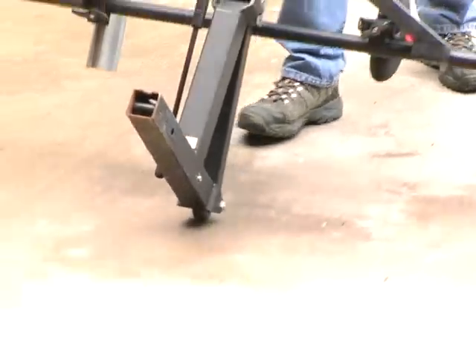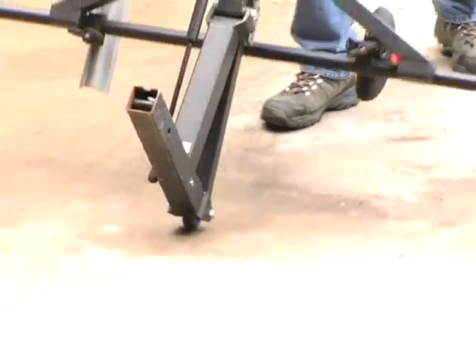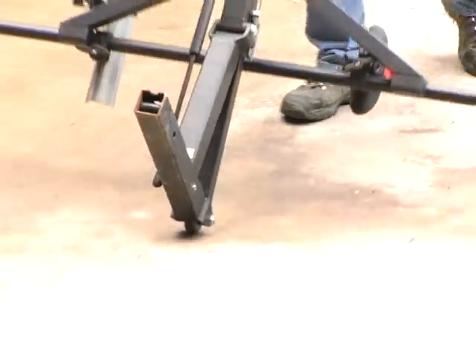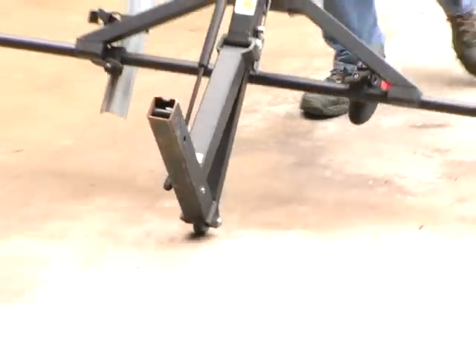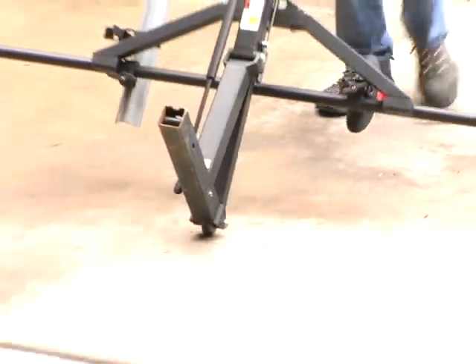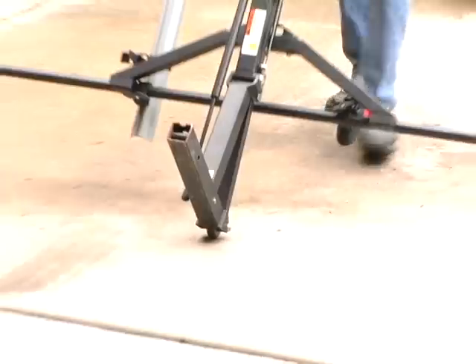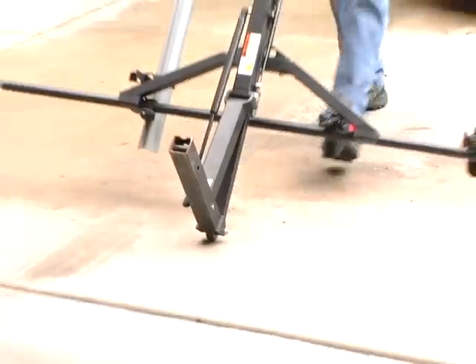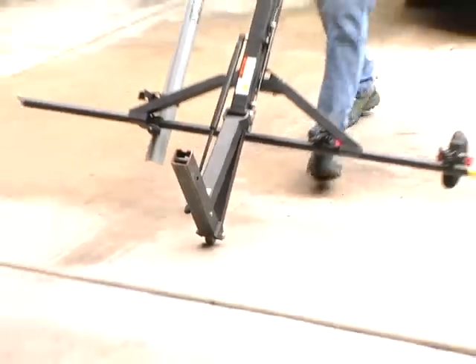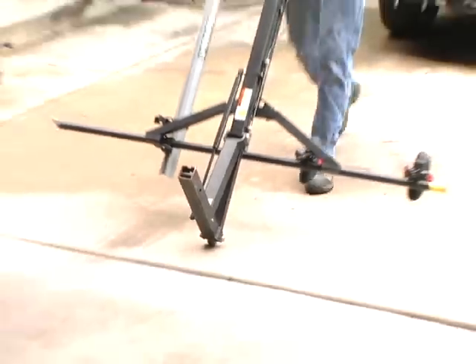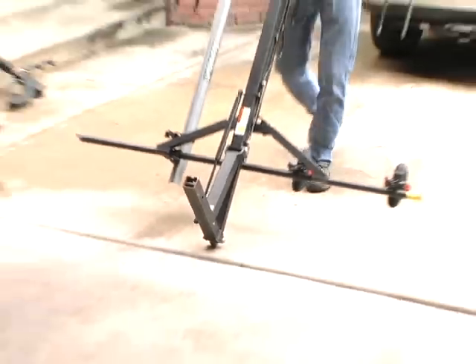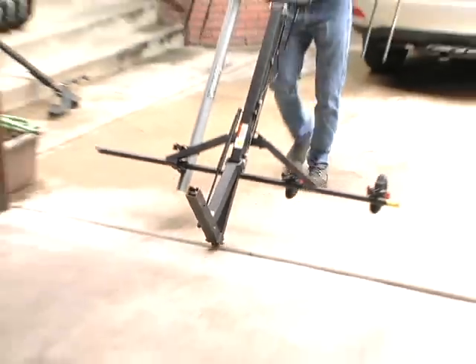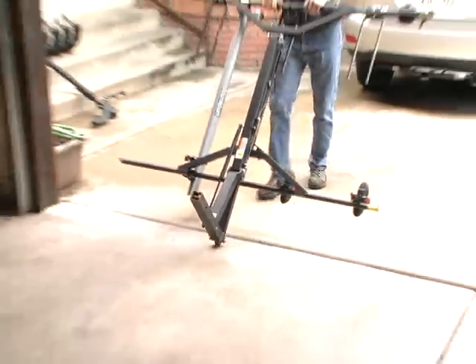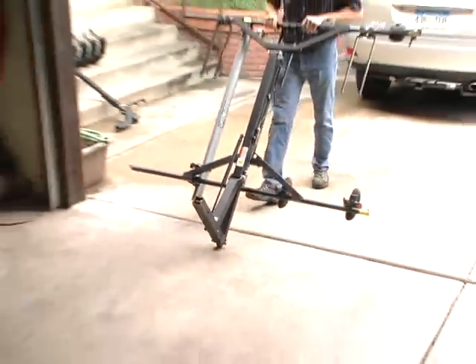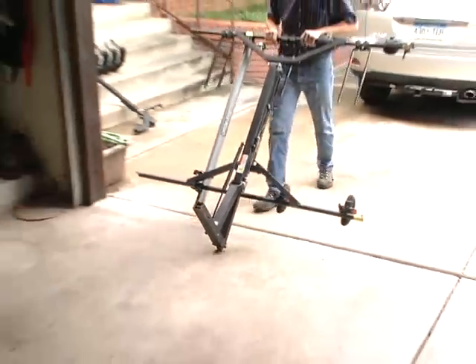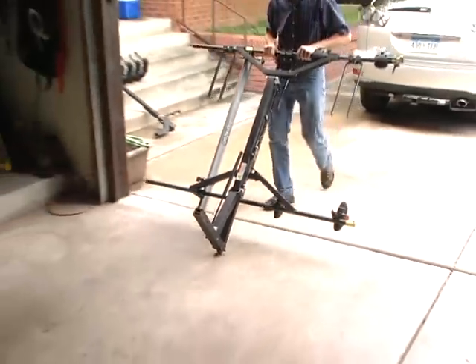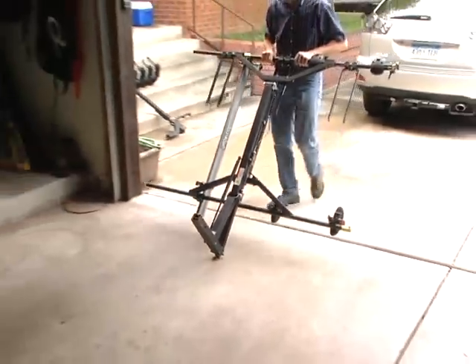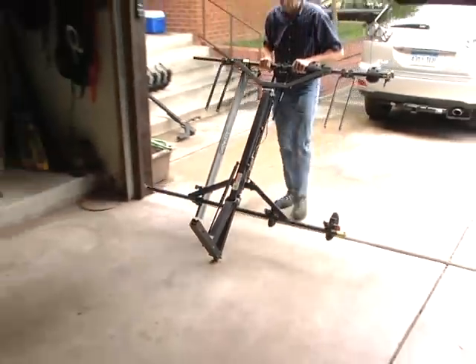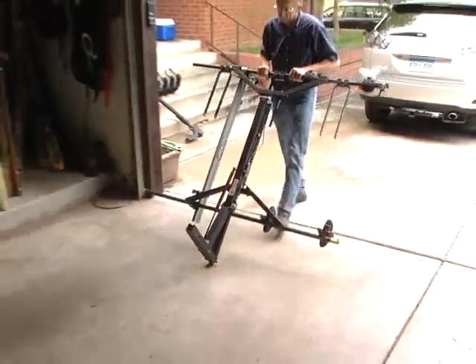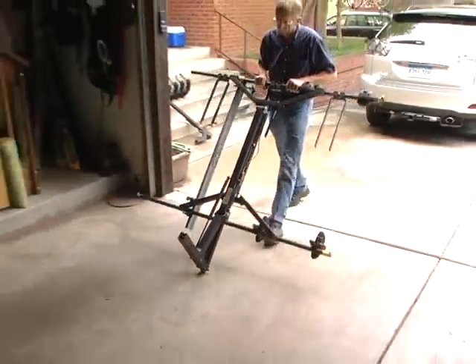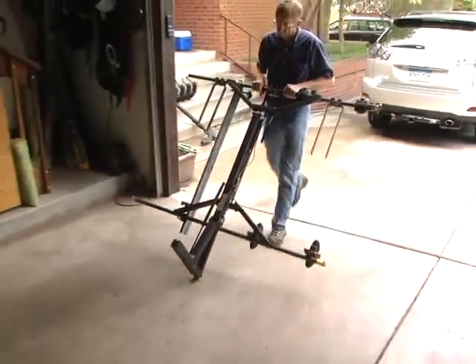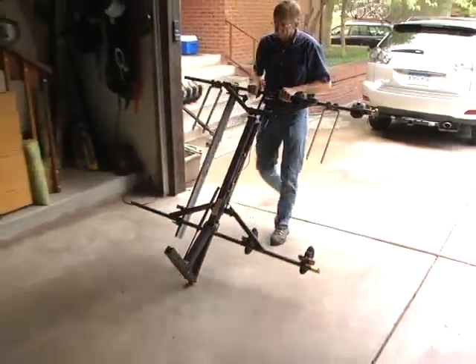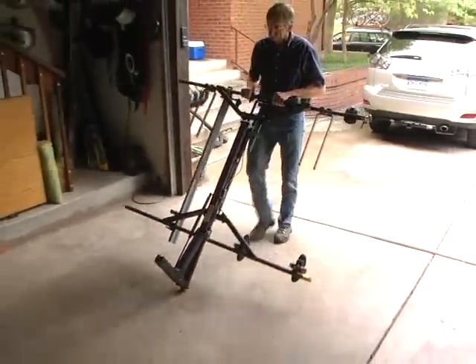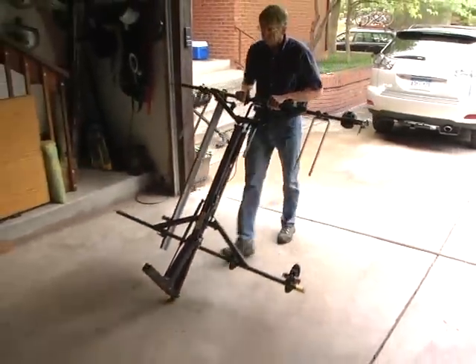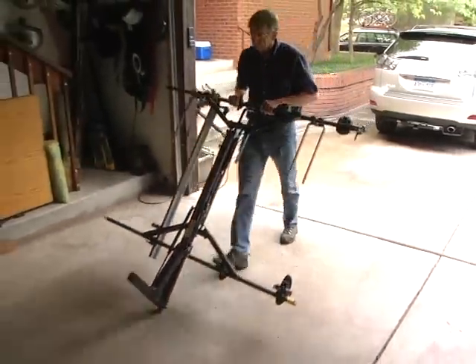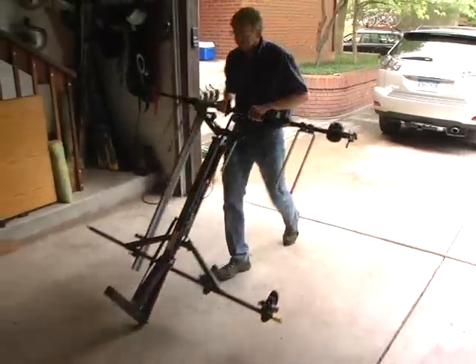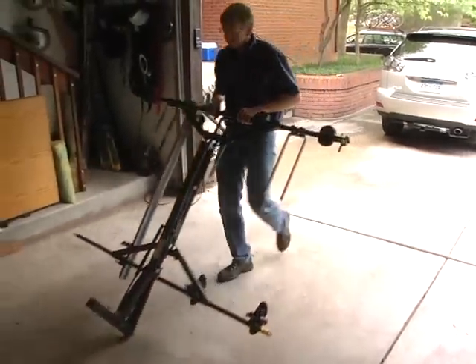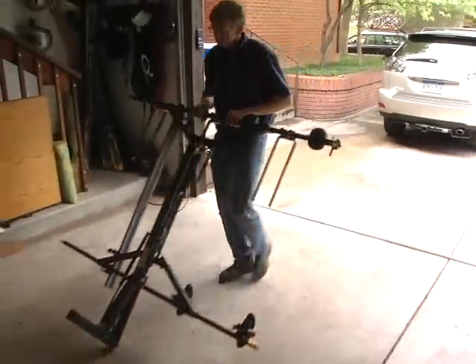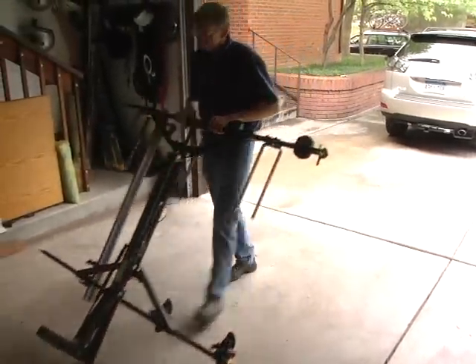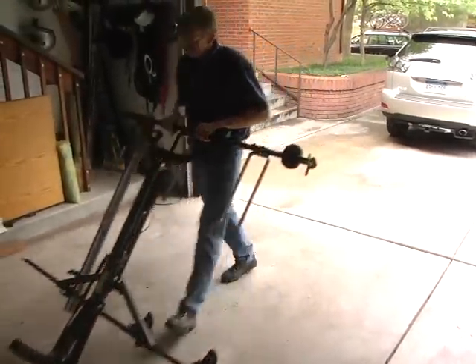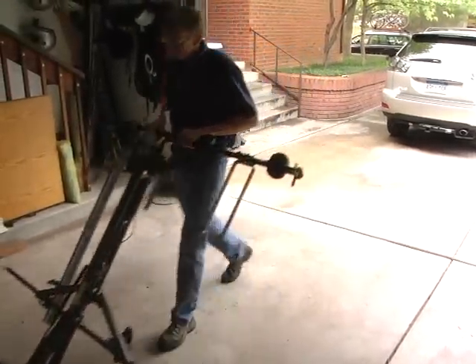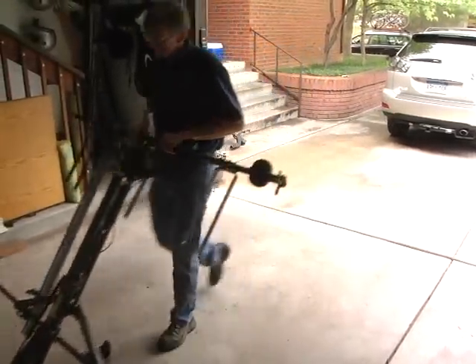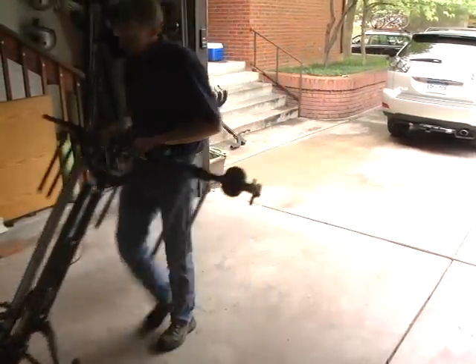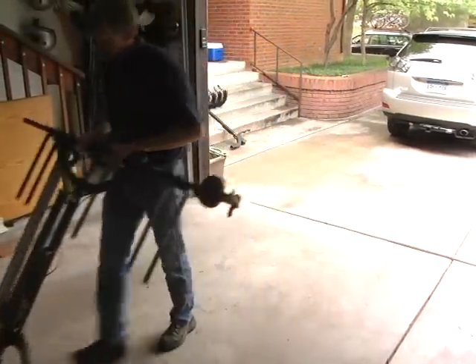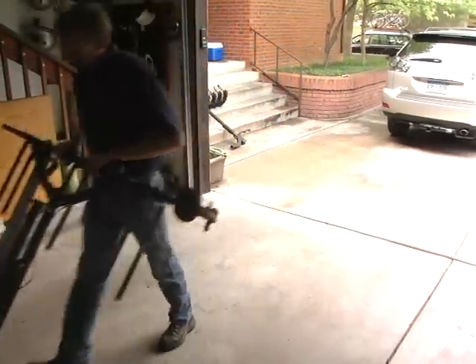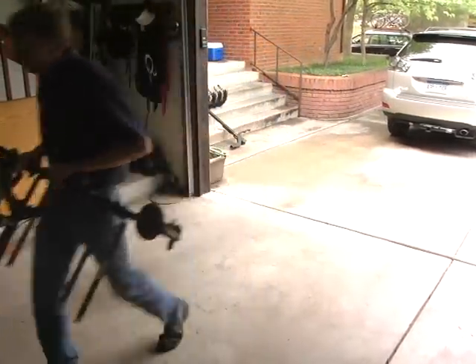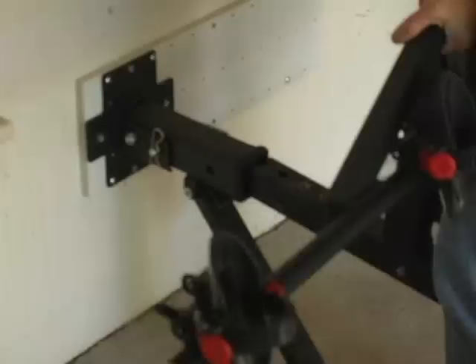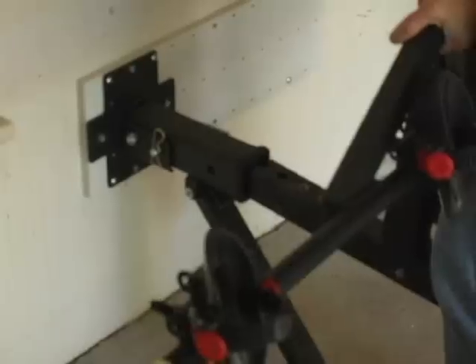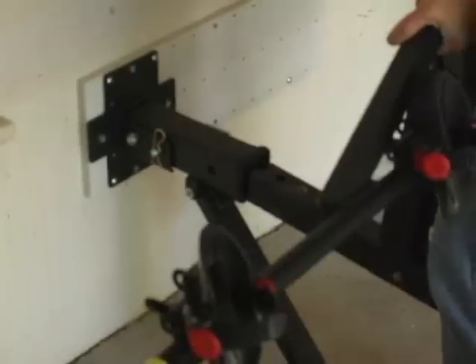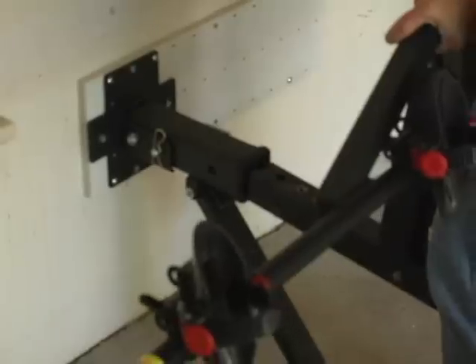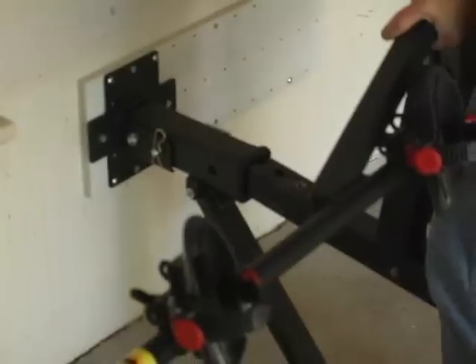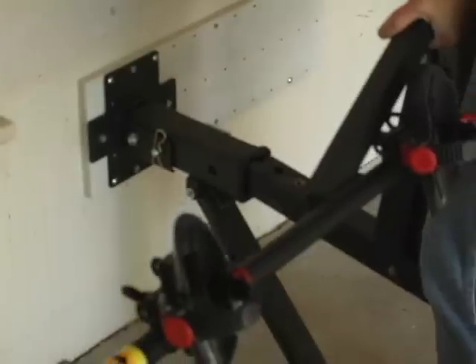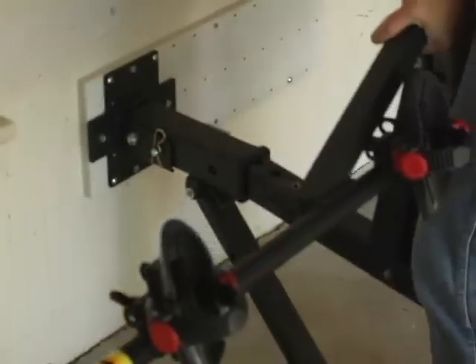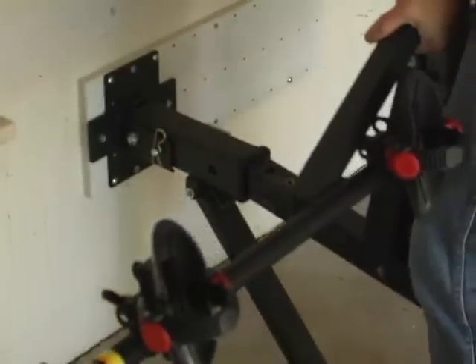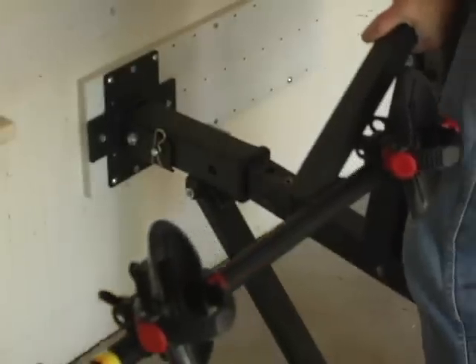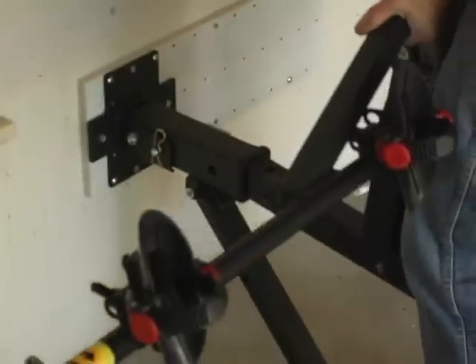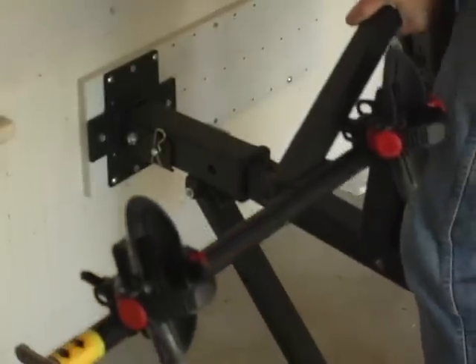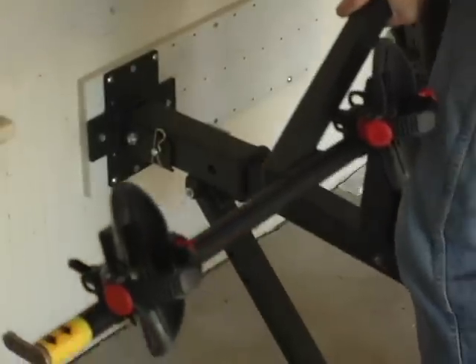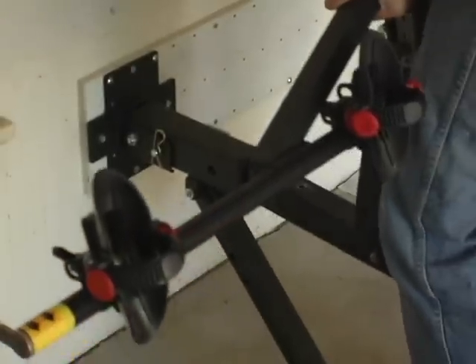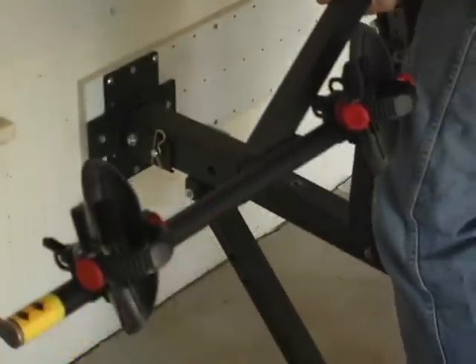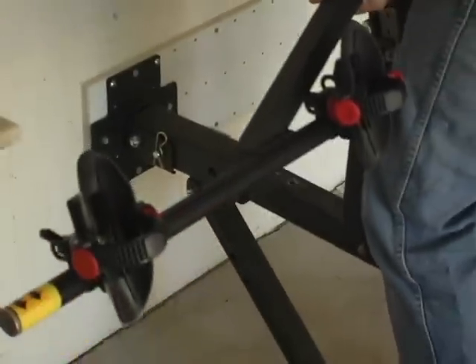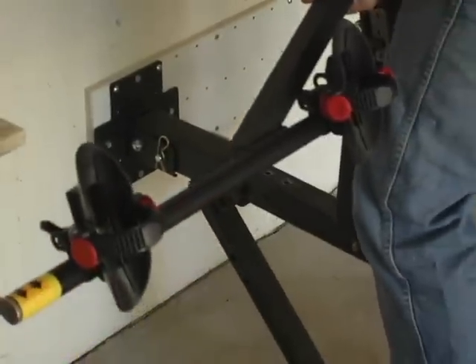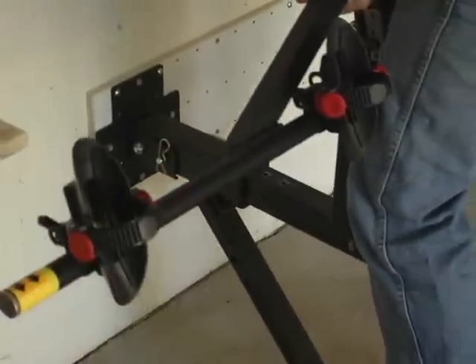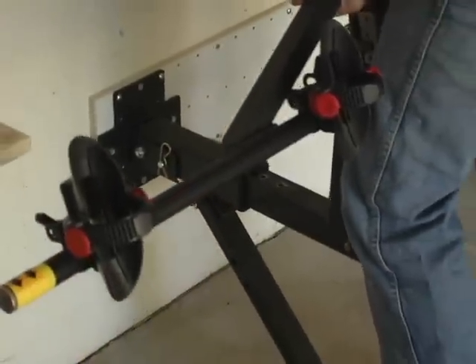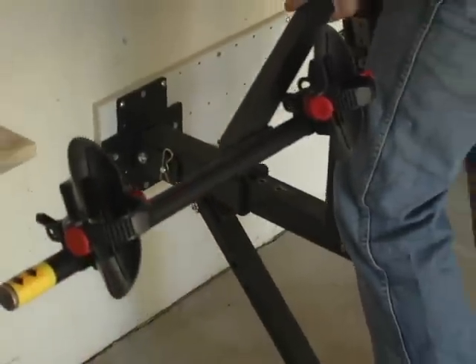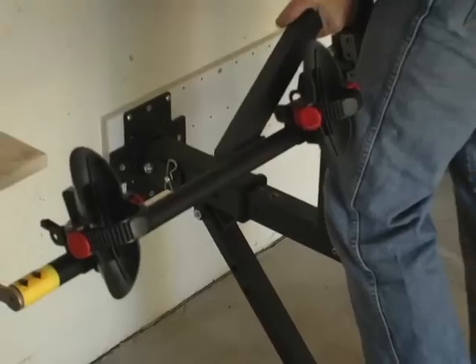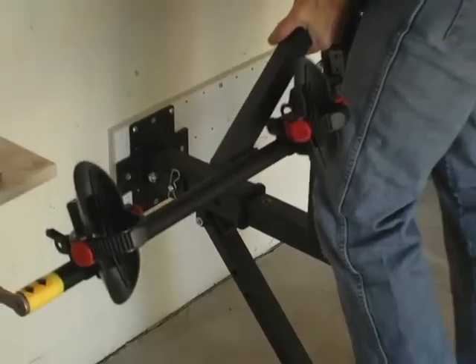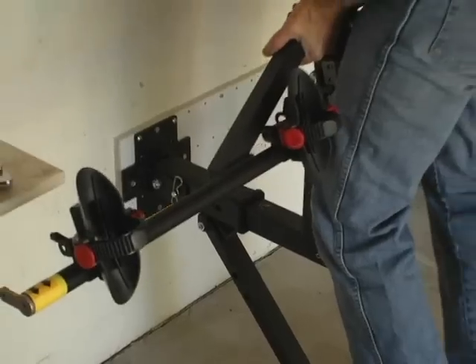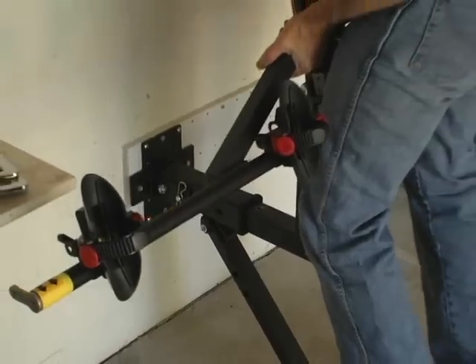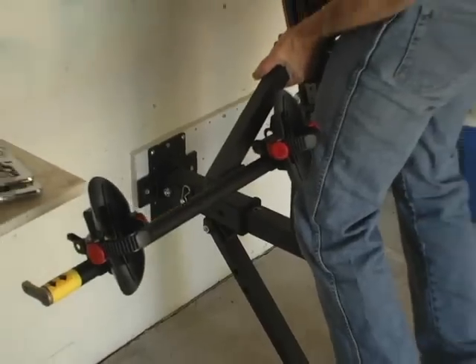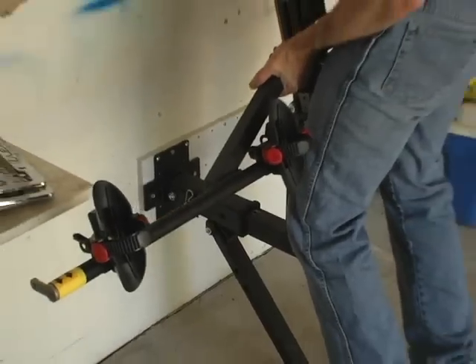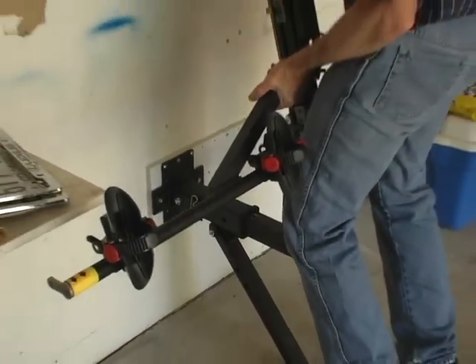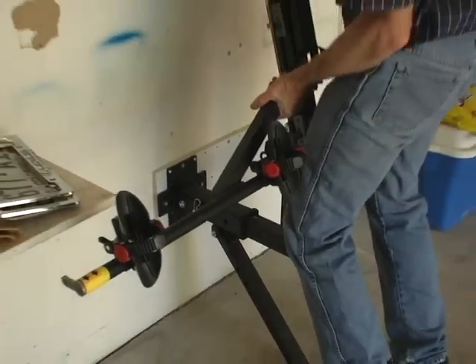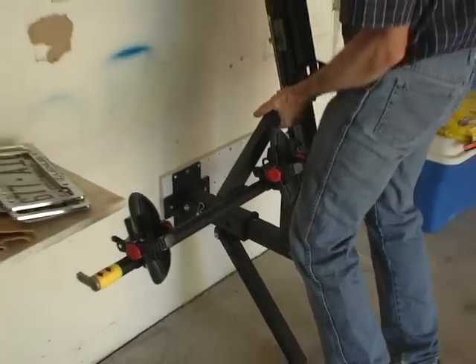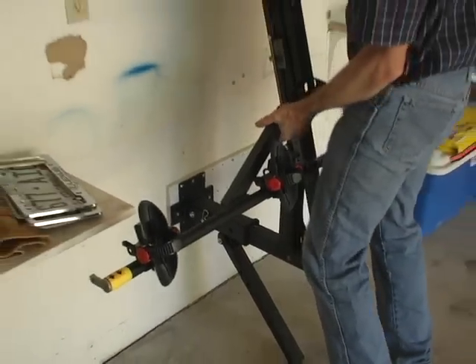With the carrier removed from the vehicle, the carrier can be rolled to and from its storage location on its urethane transport wheel.